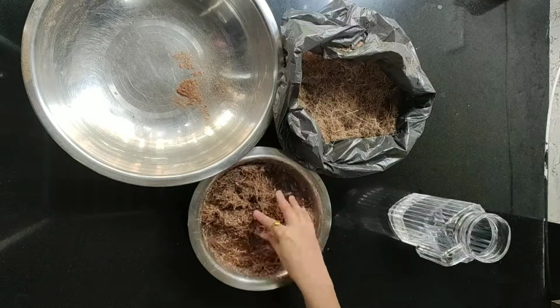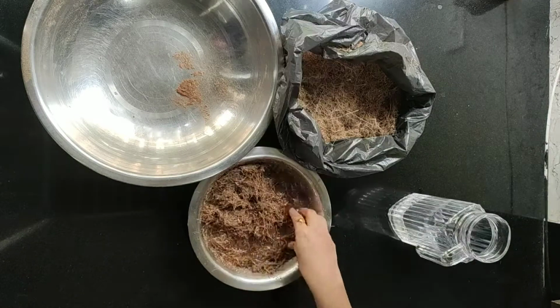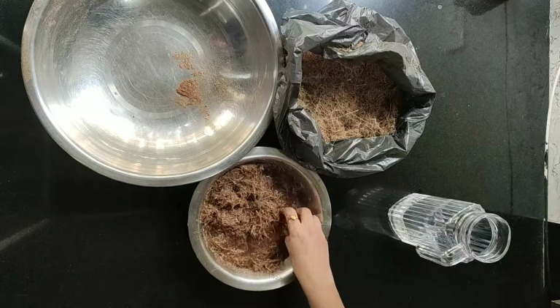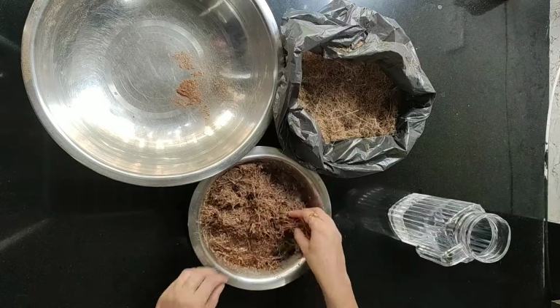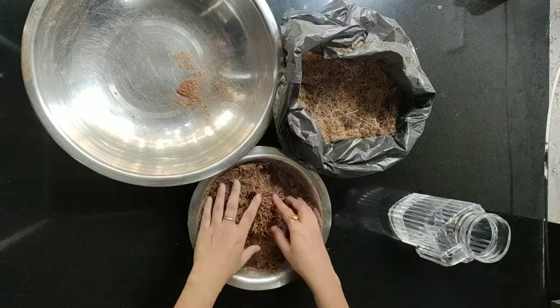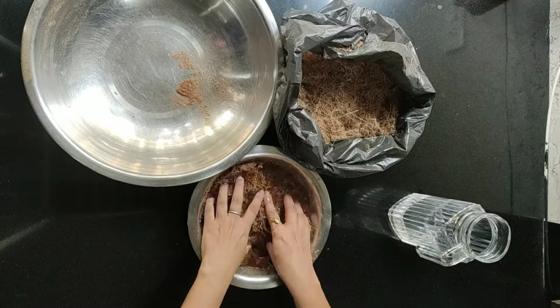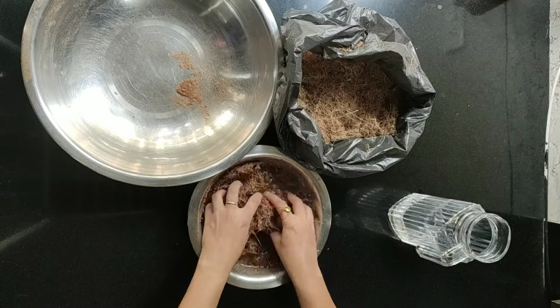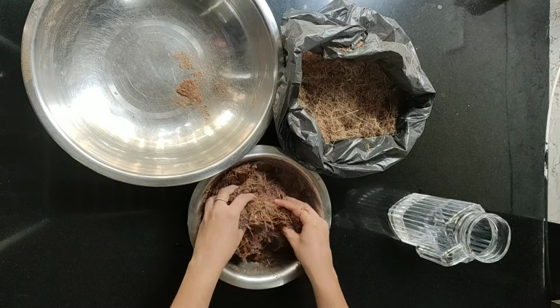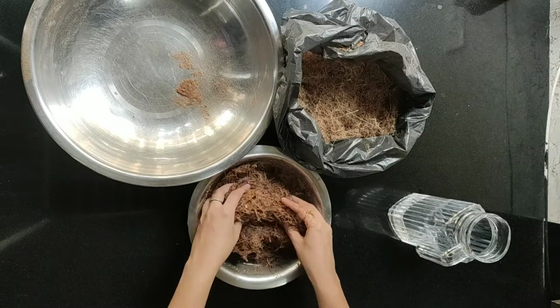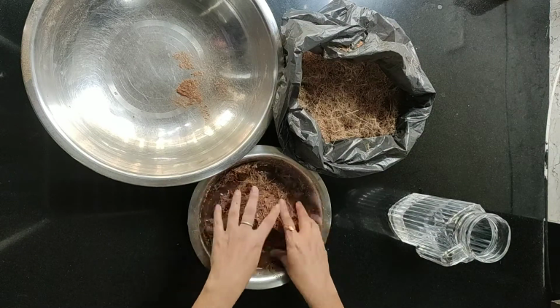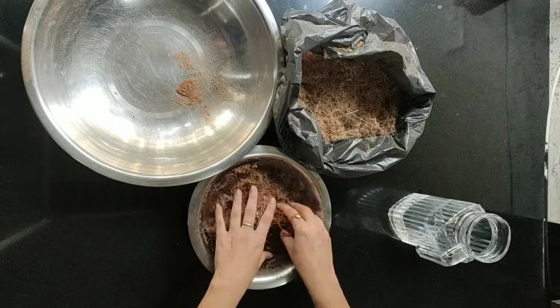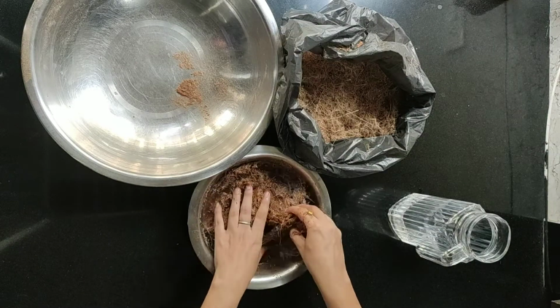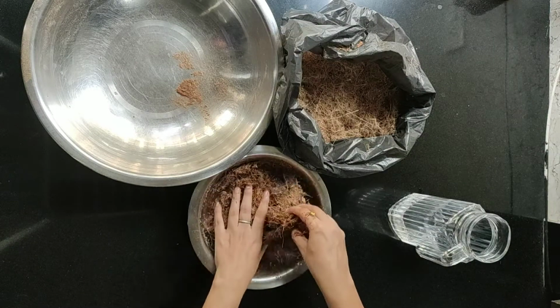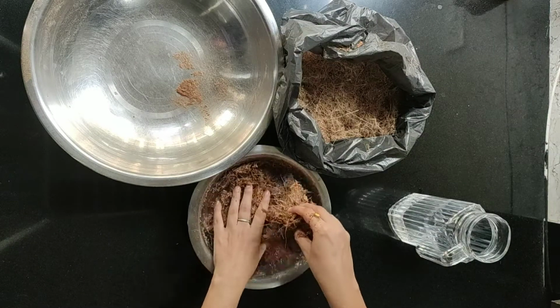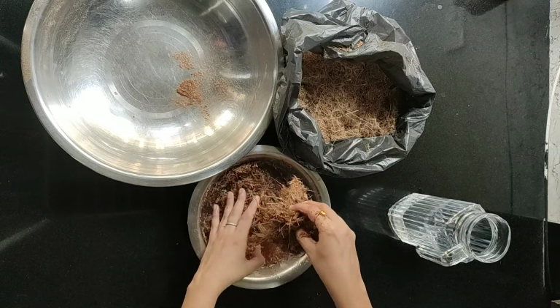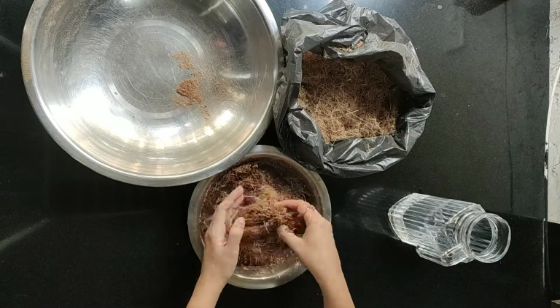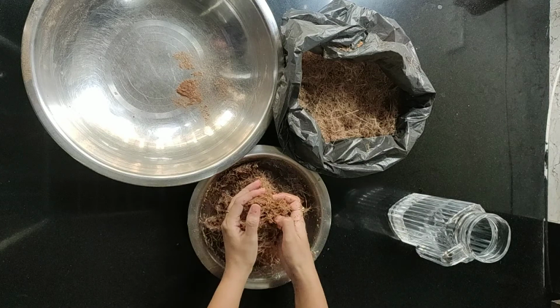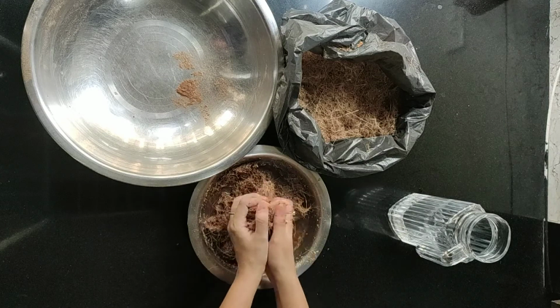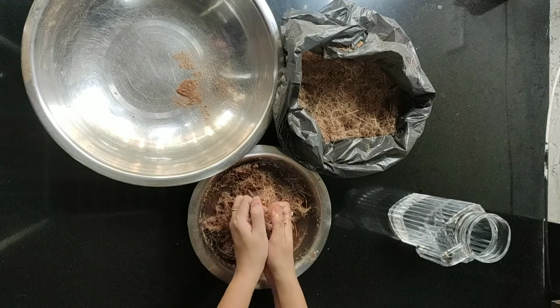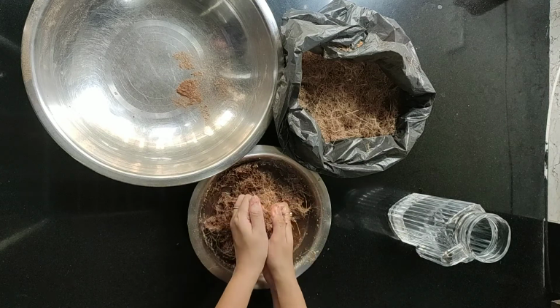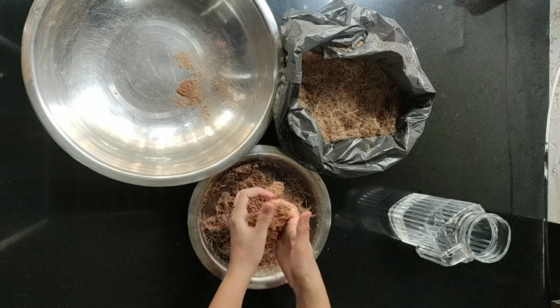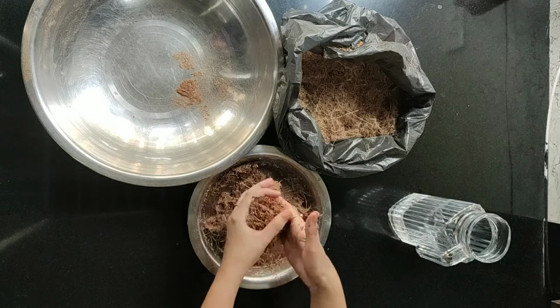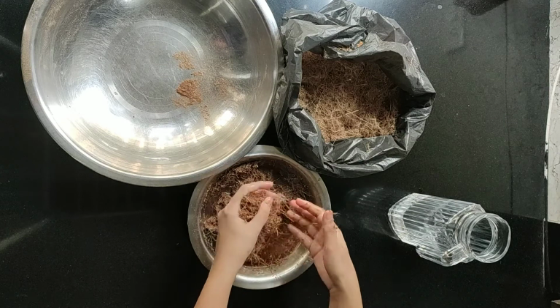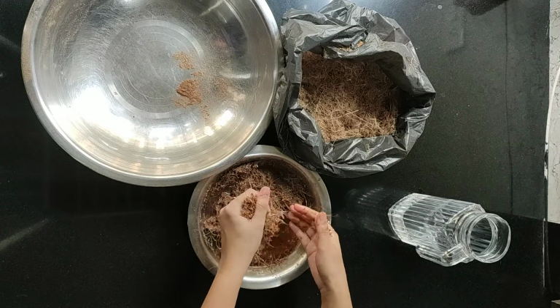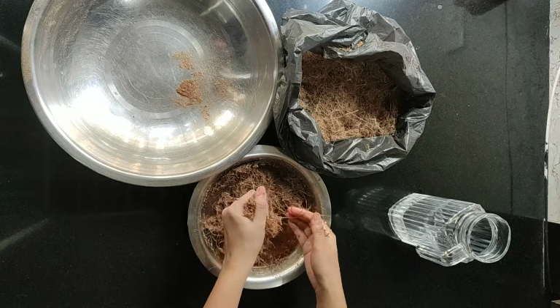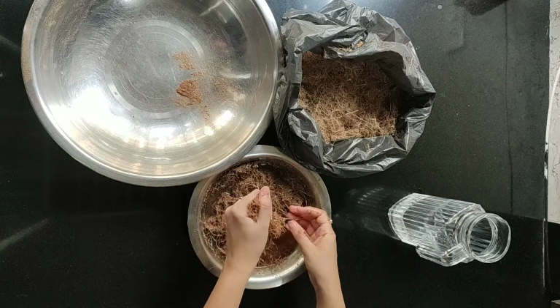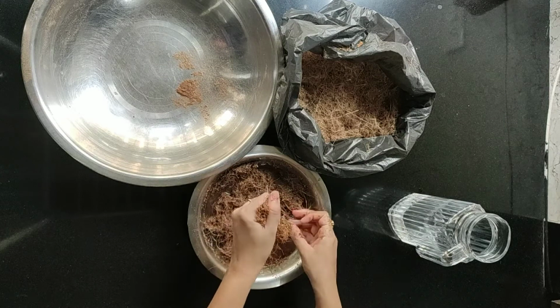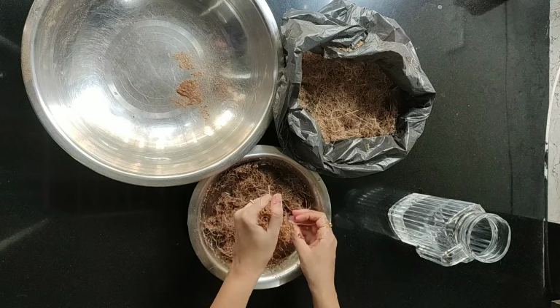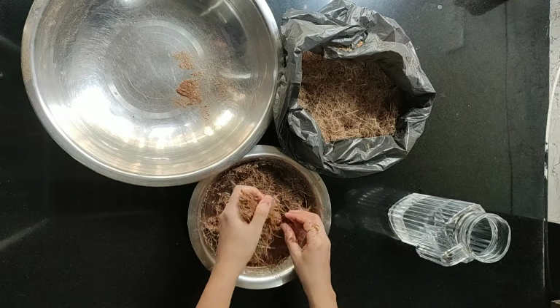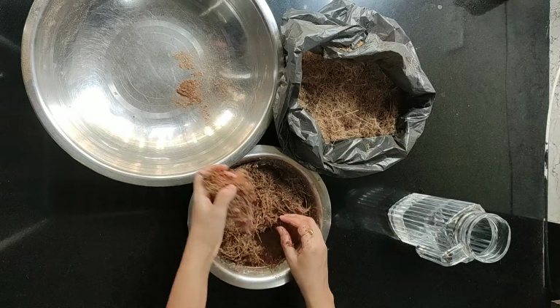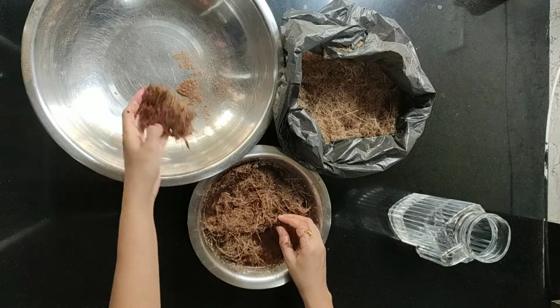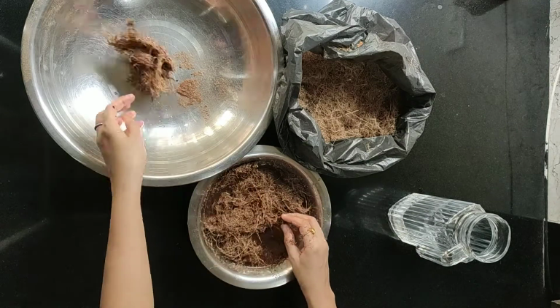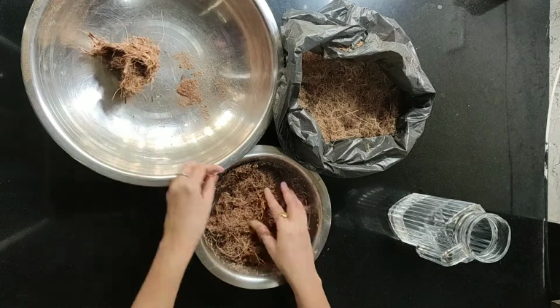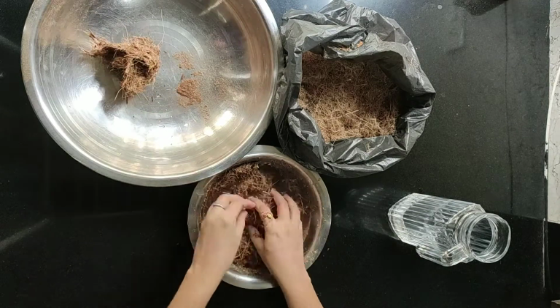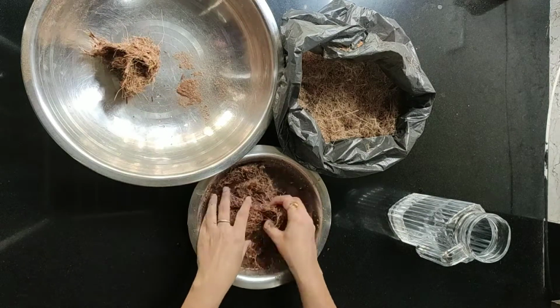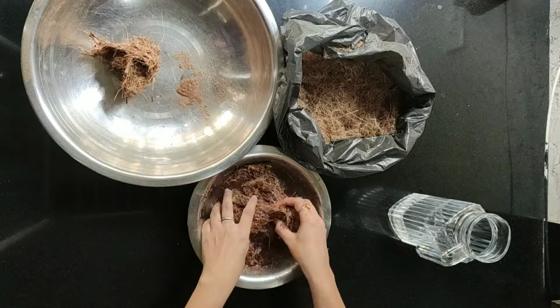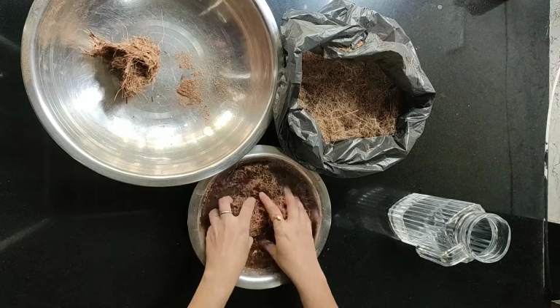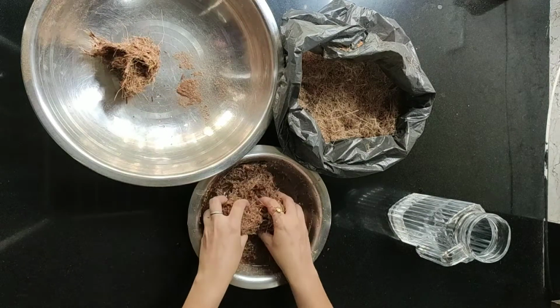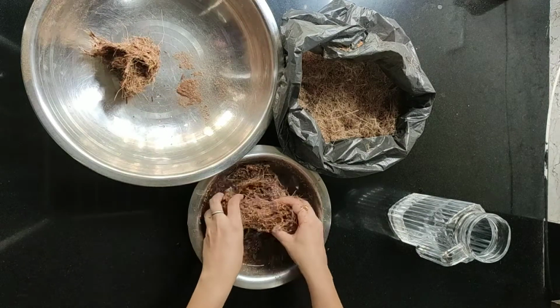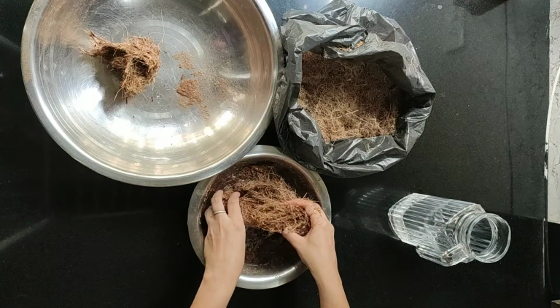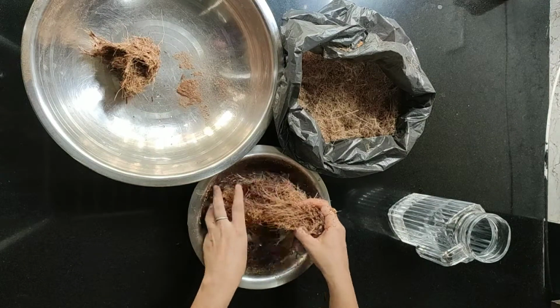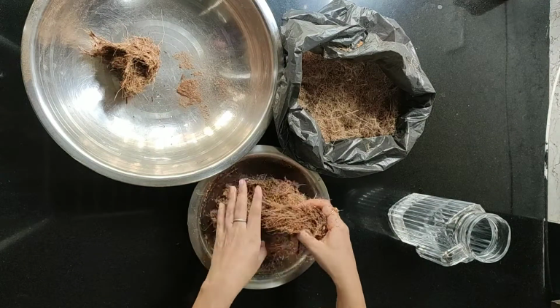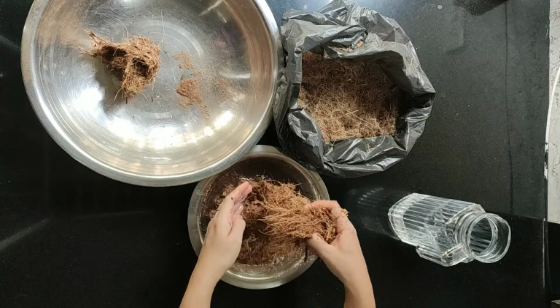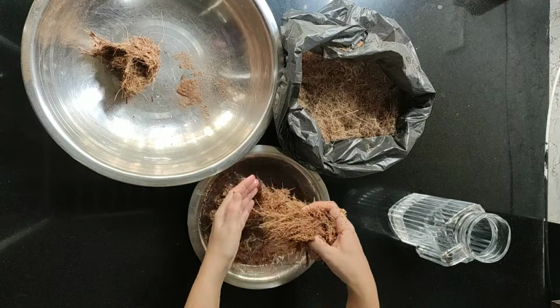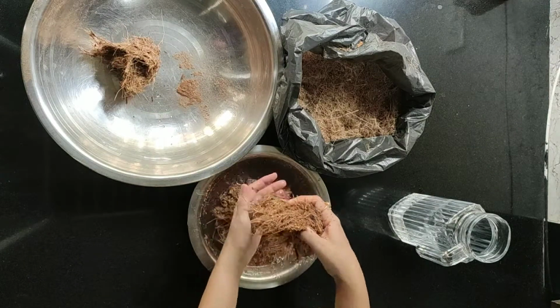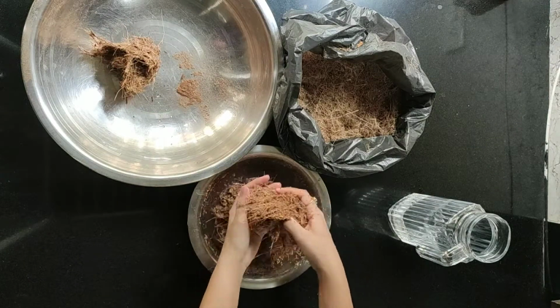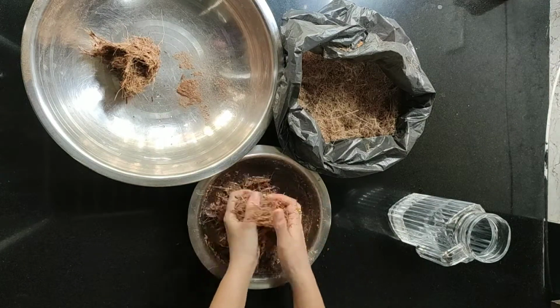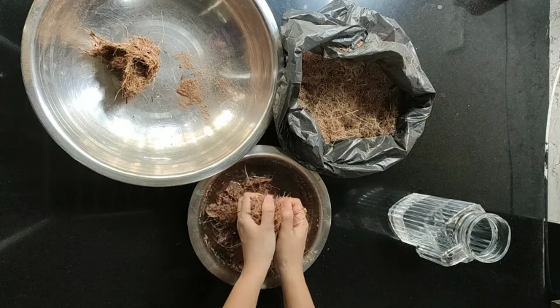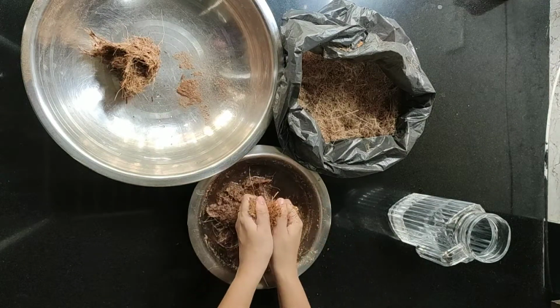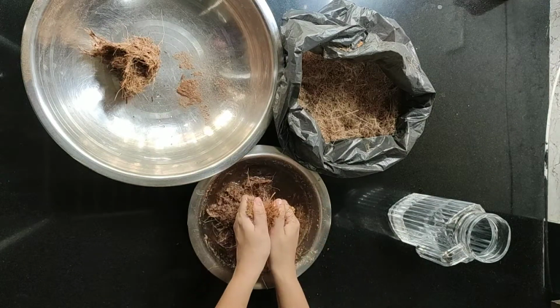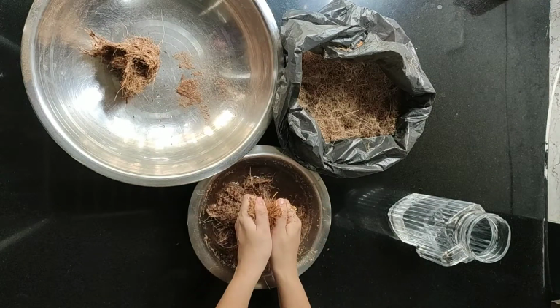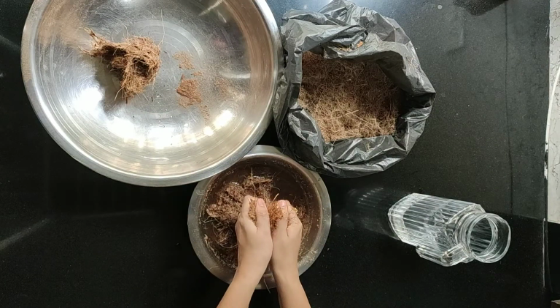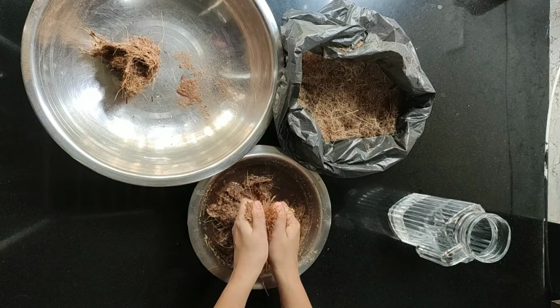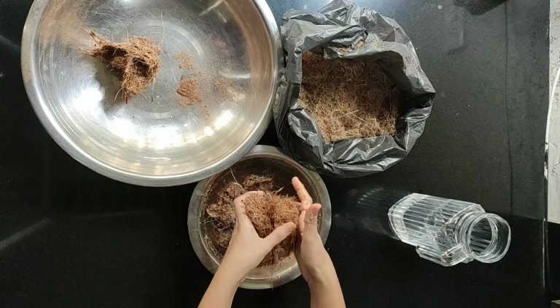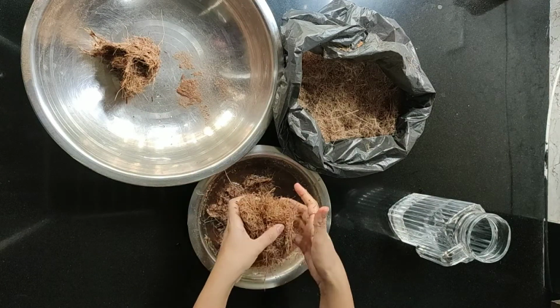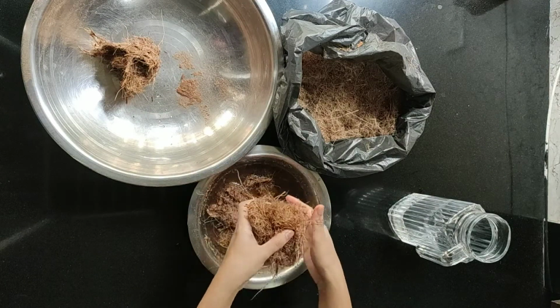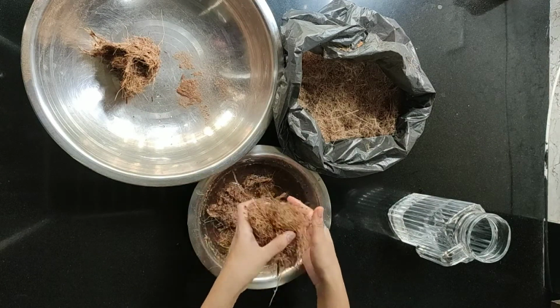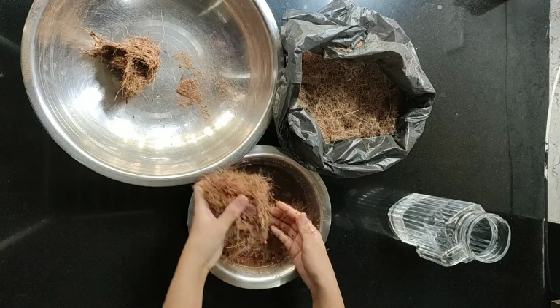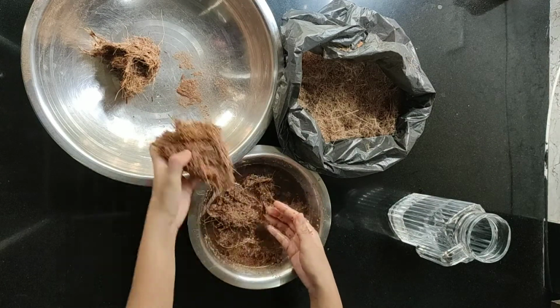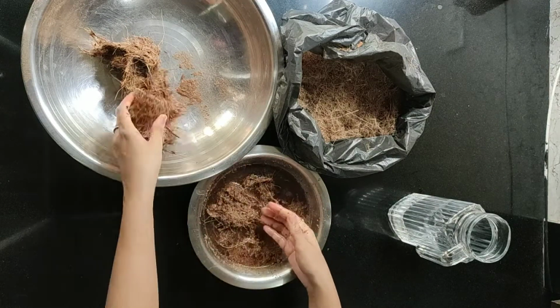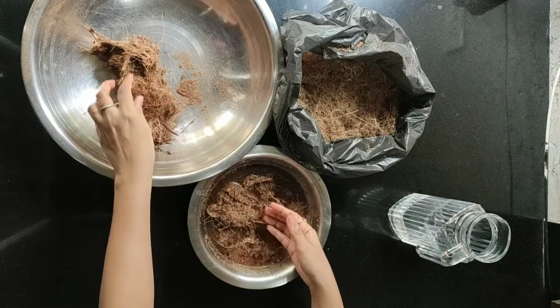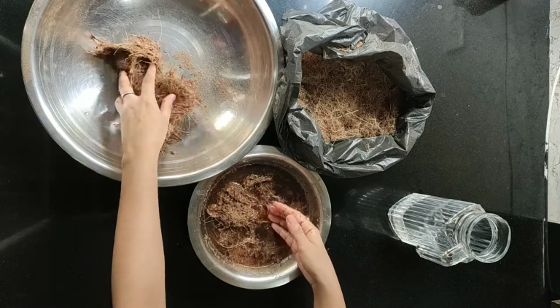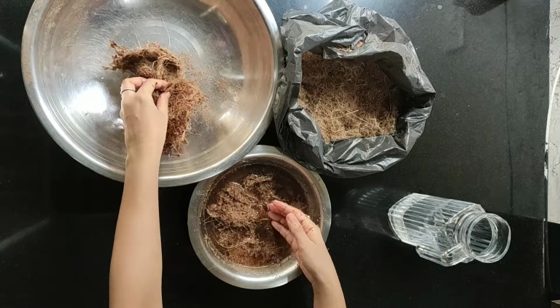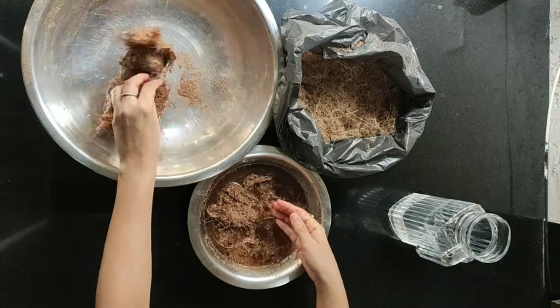After soaking for a few minutes, just press lightly and remove it into a different container.